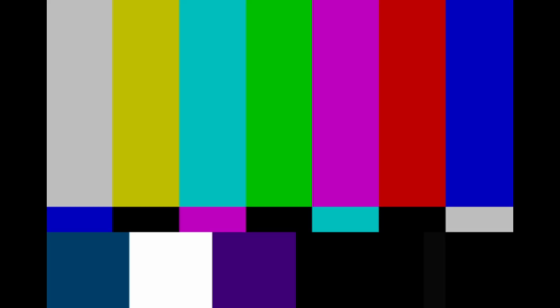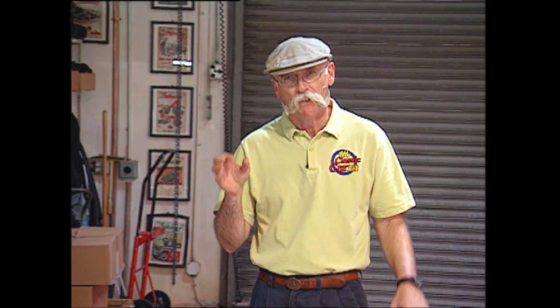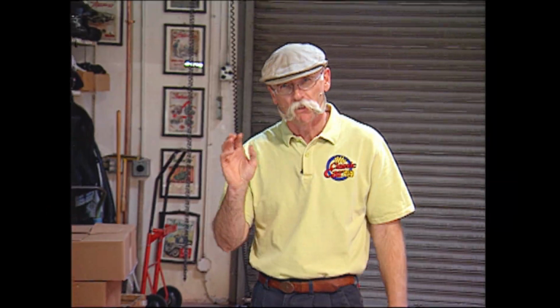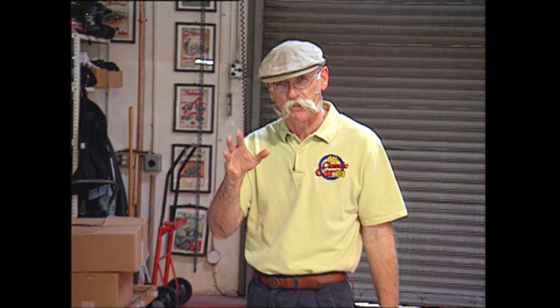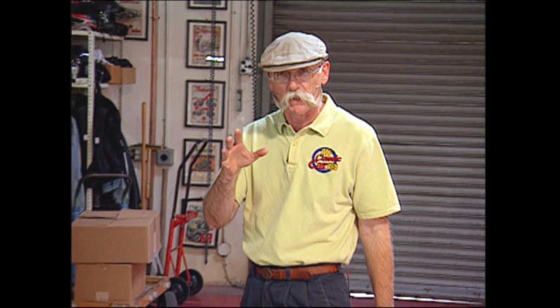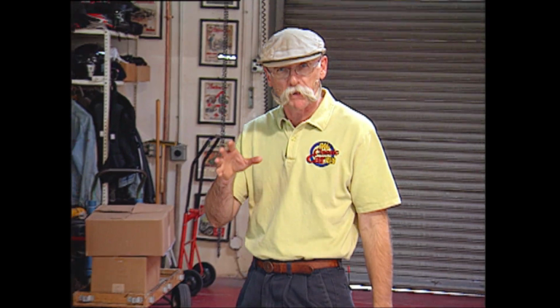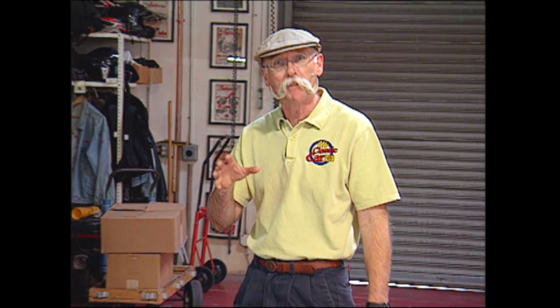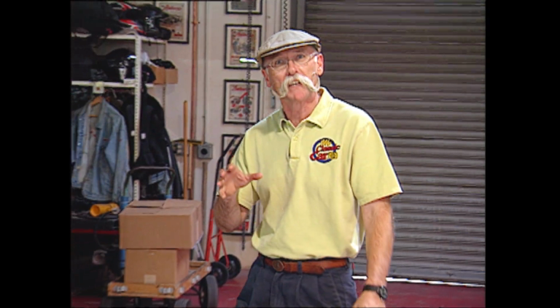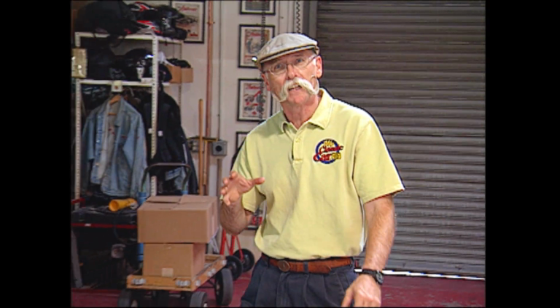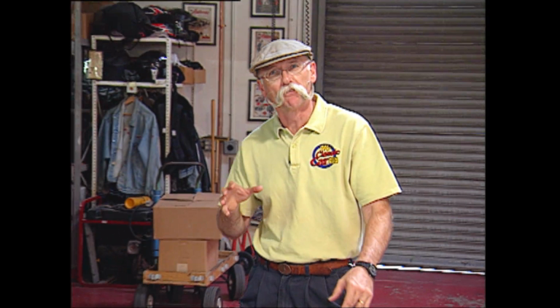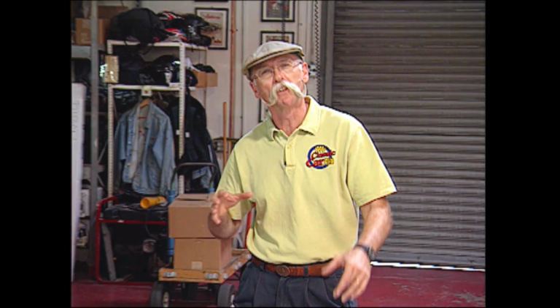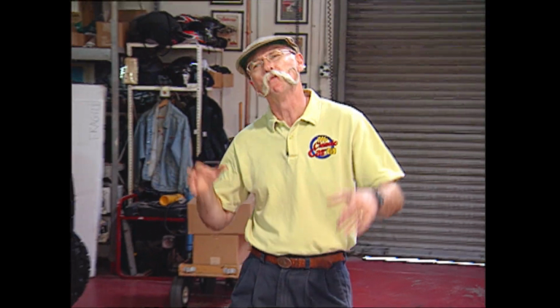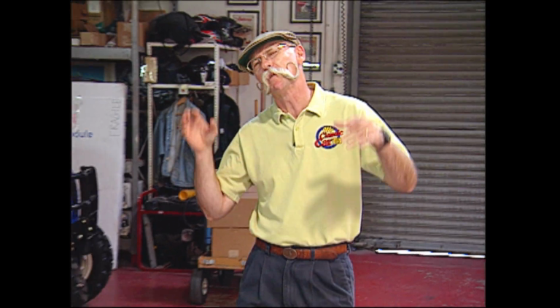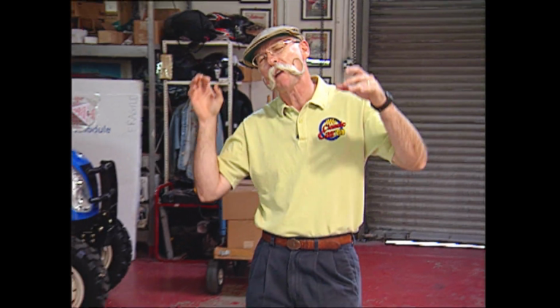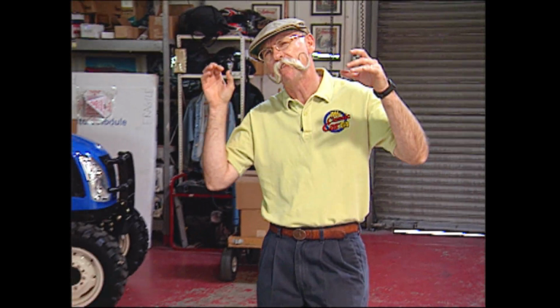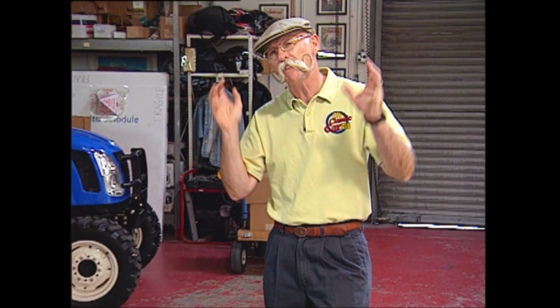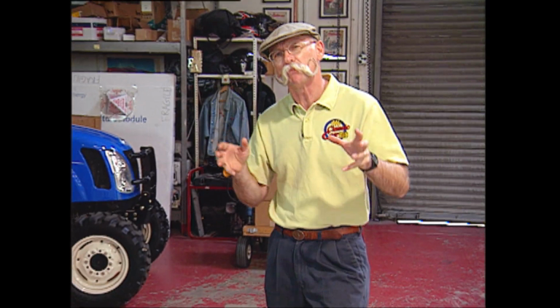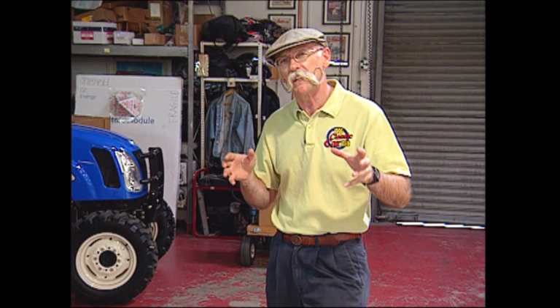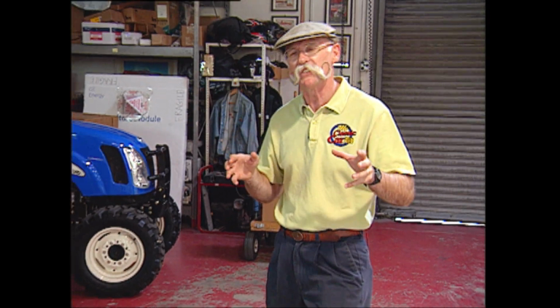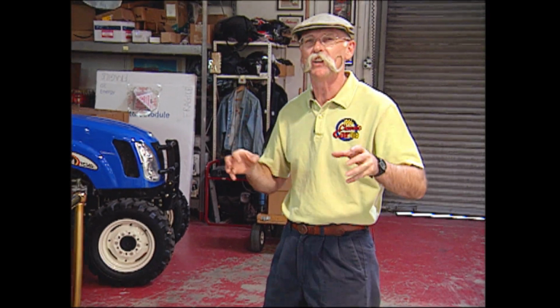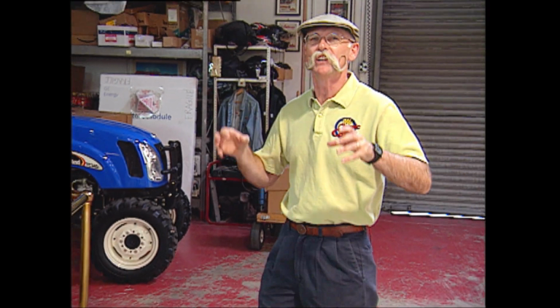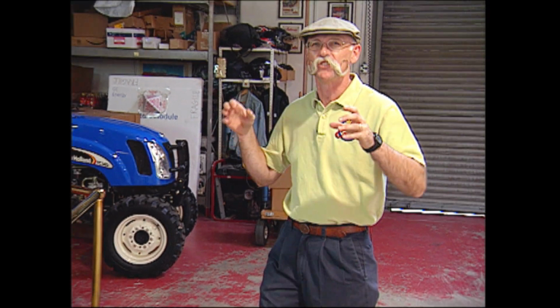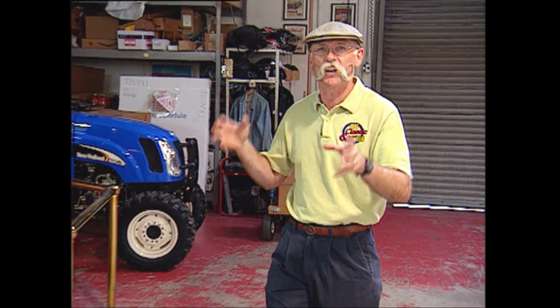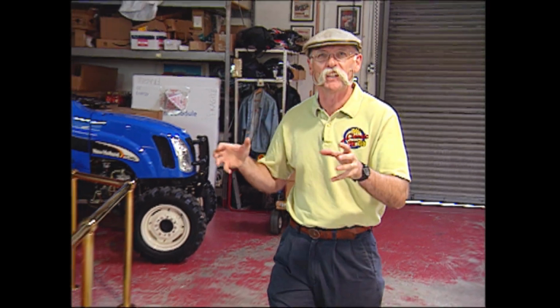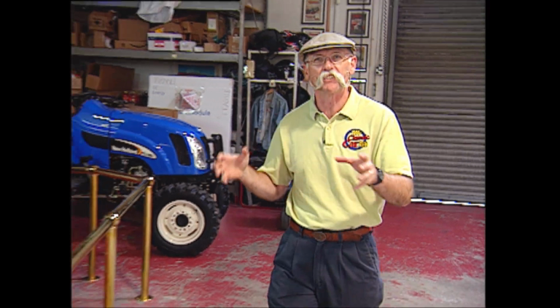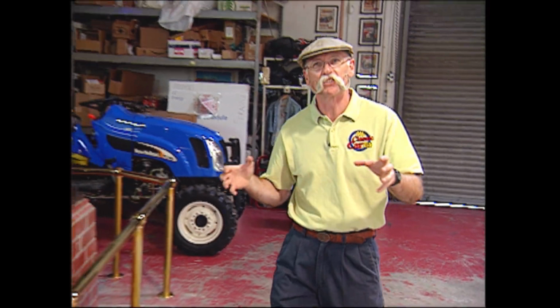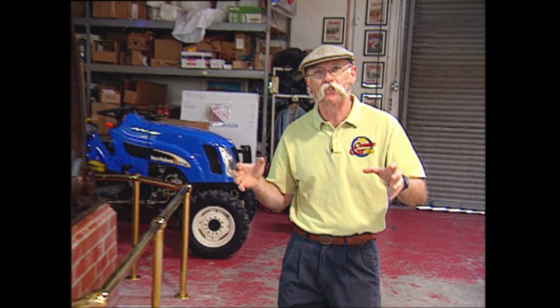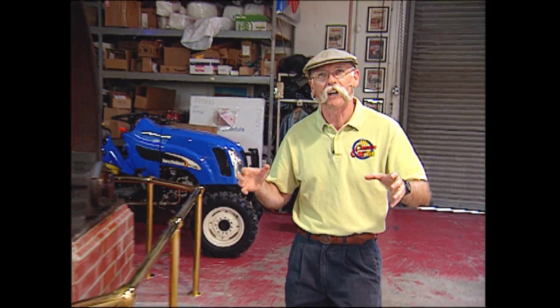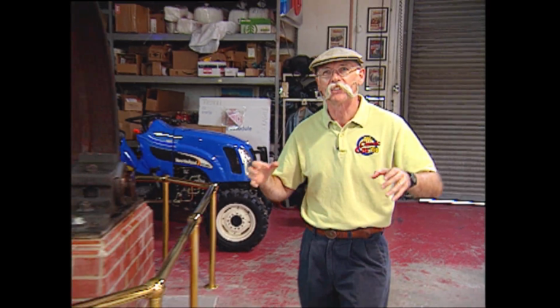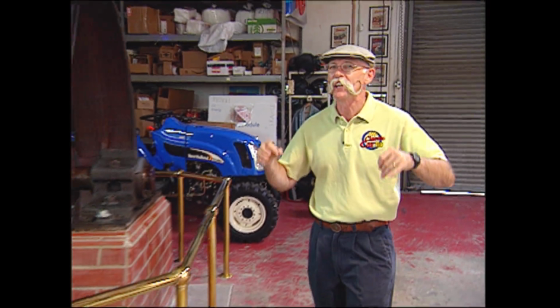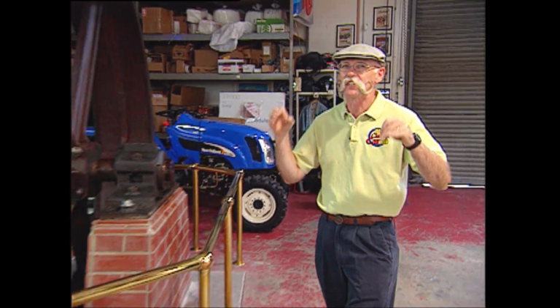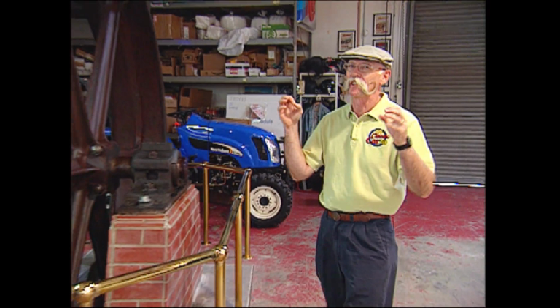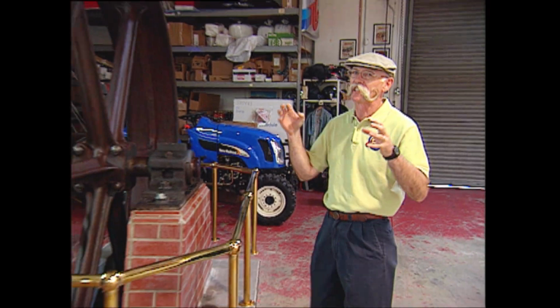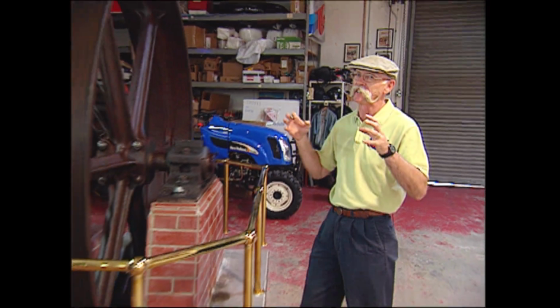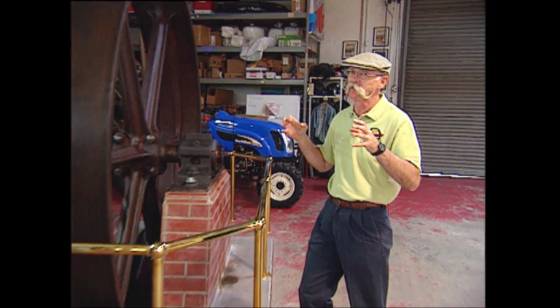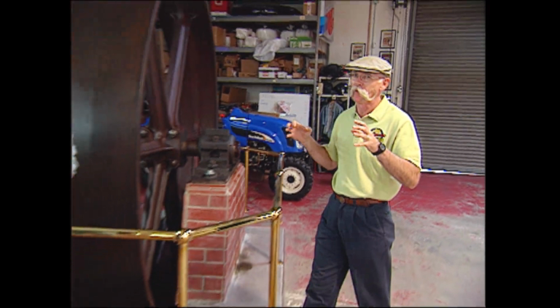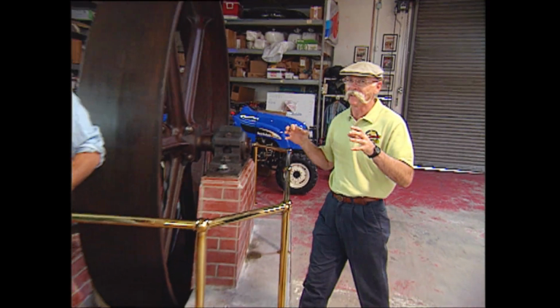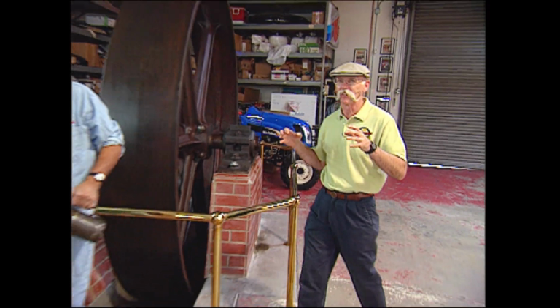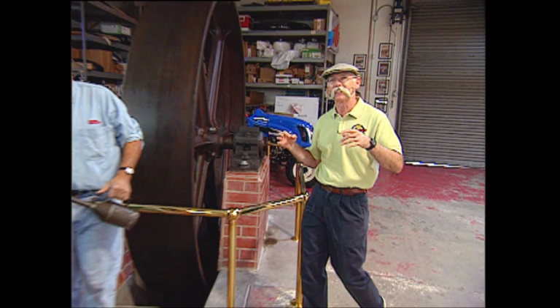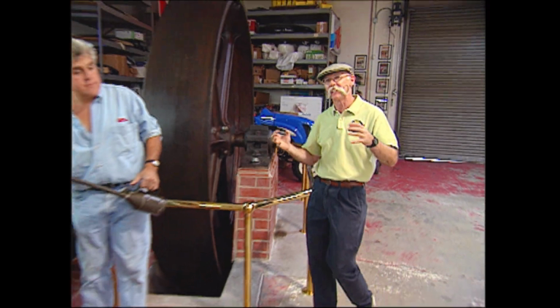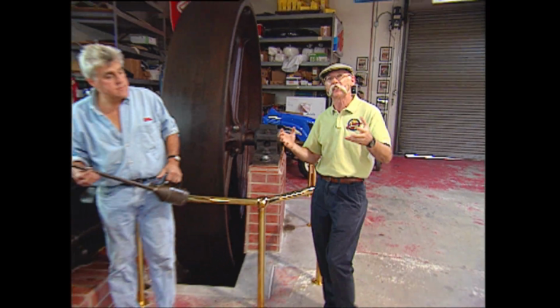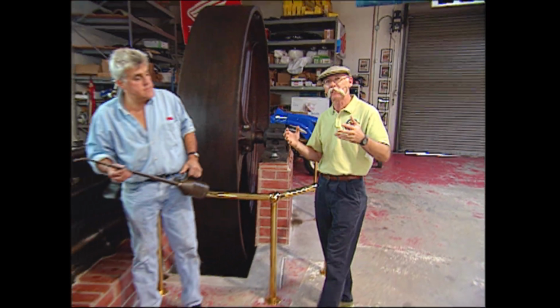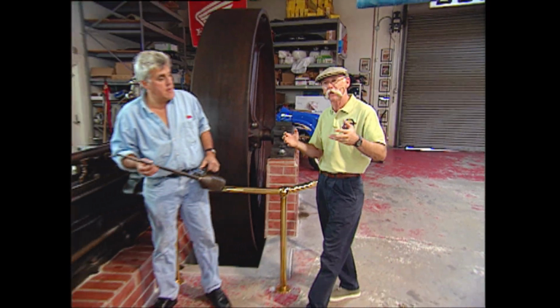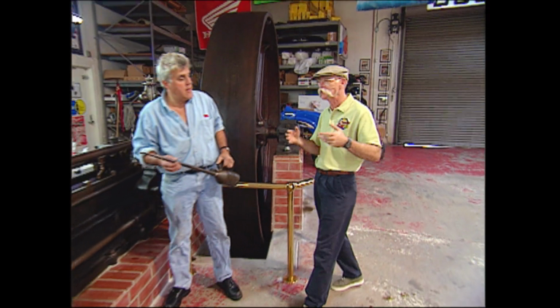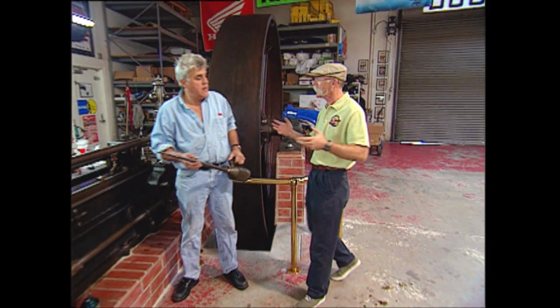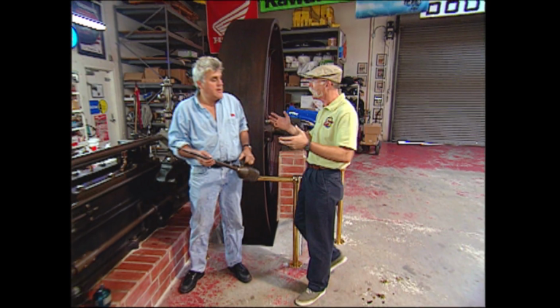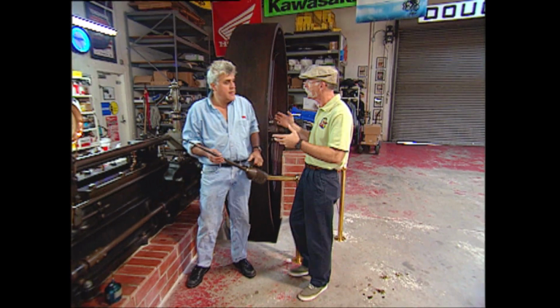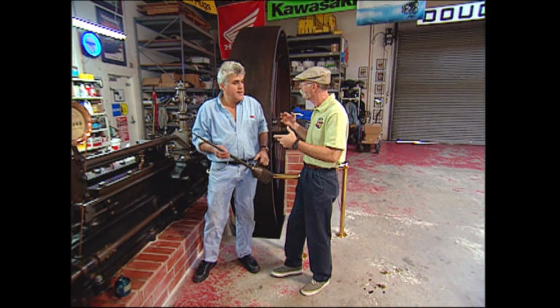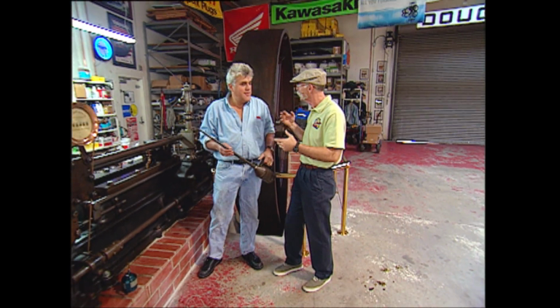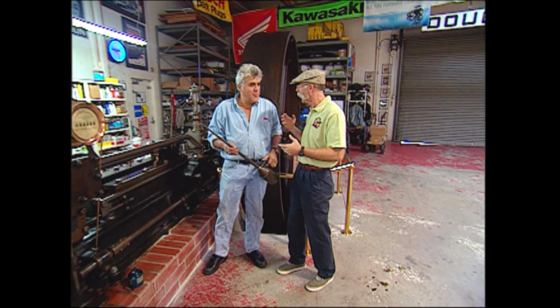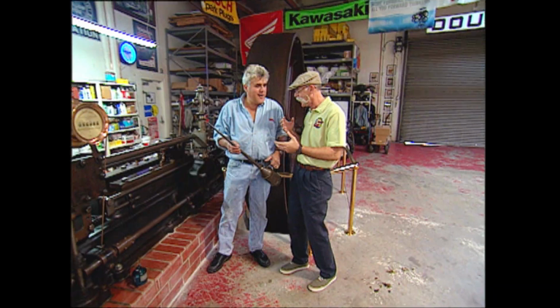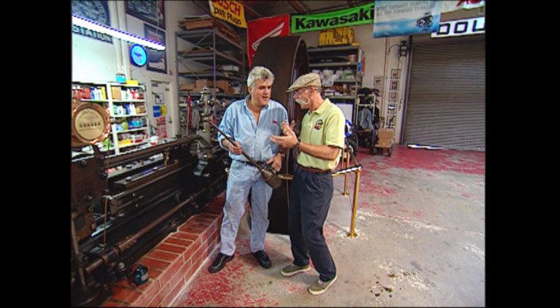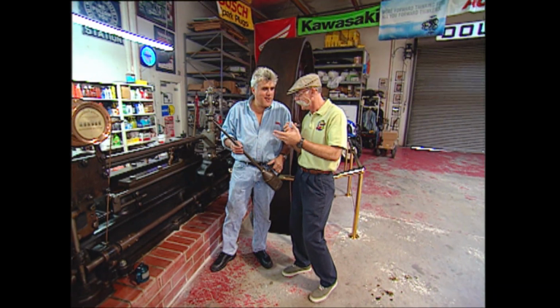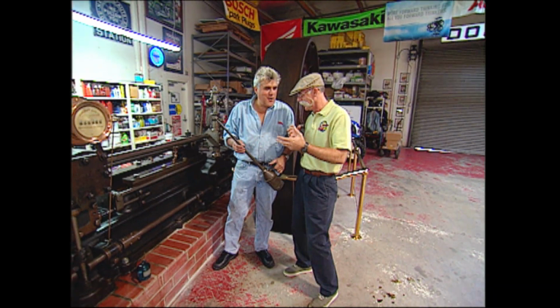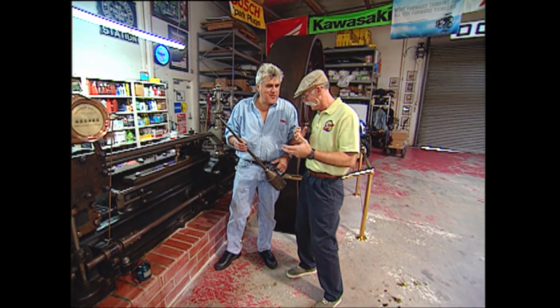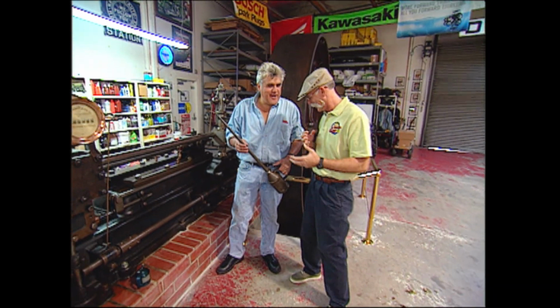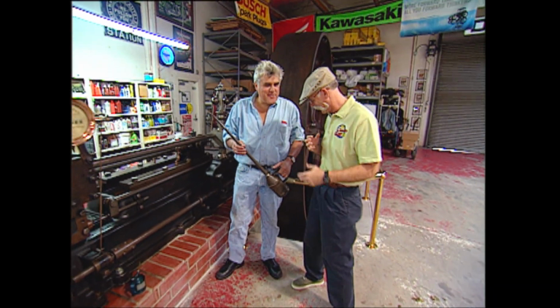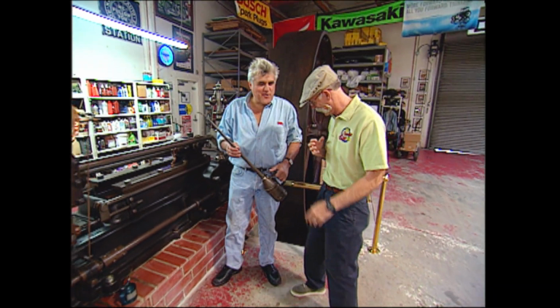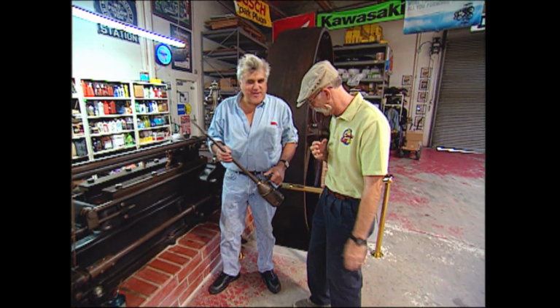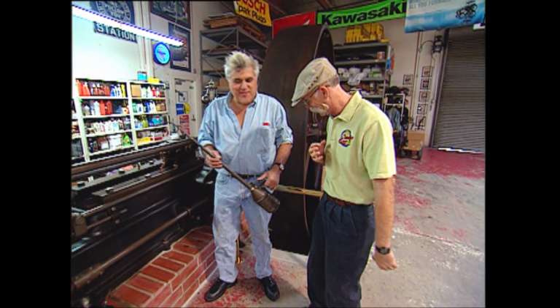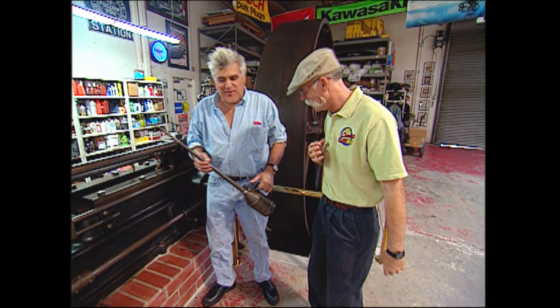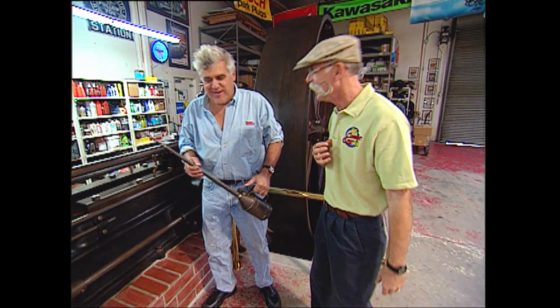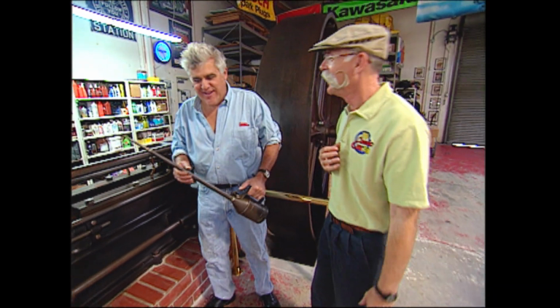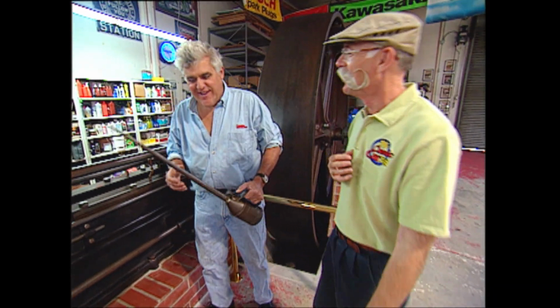This week out in California, one of my favorite places — Jay Leno's Garage. He's always got something wild cooking. Let's see what's happening. Jay, how are you? Hello Dennis, good to see you again.